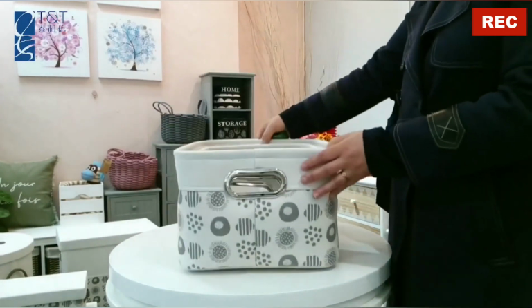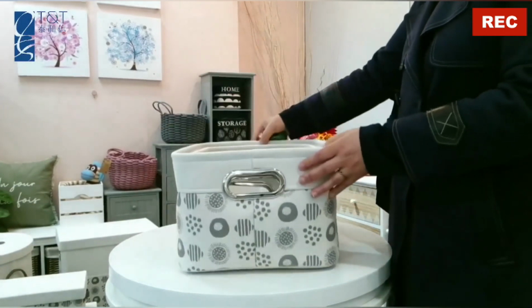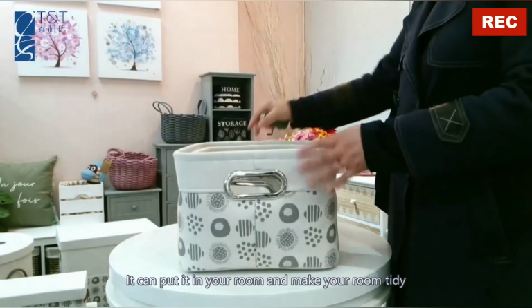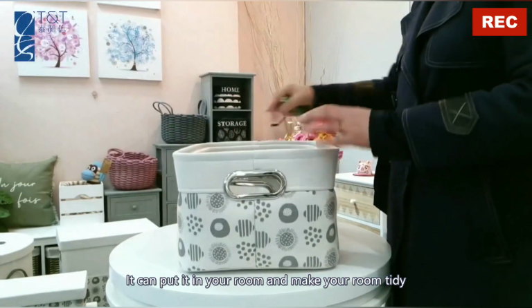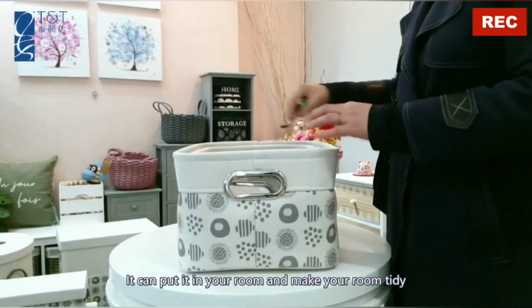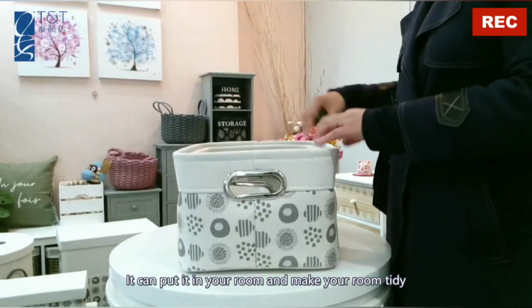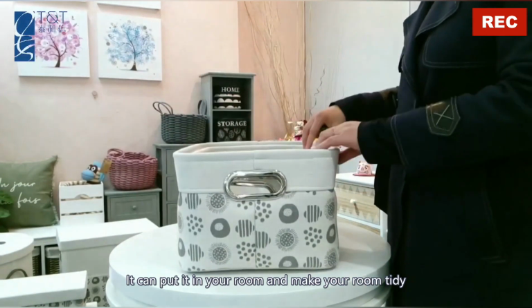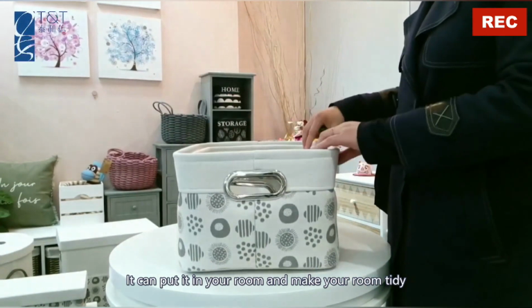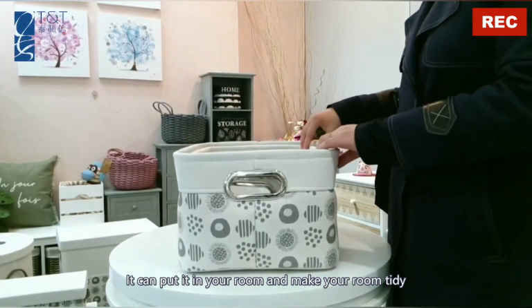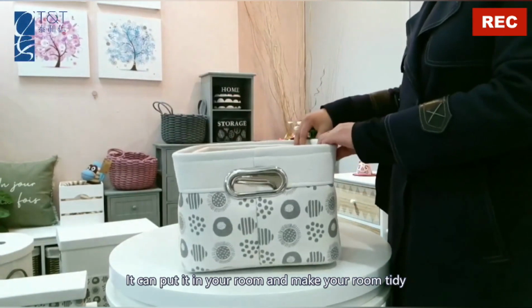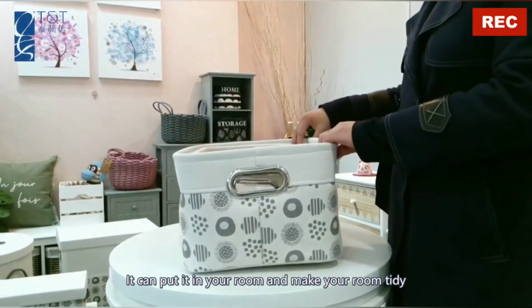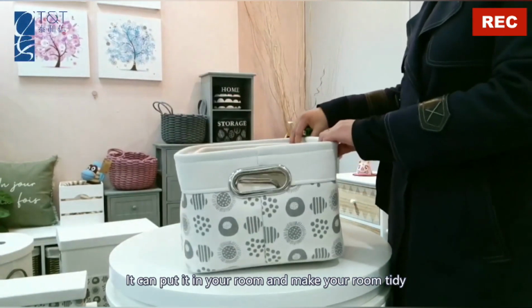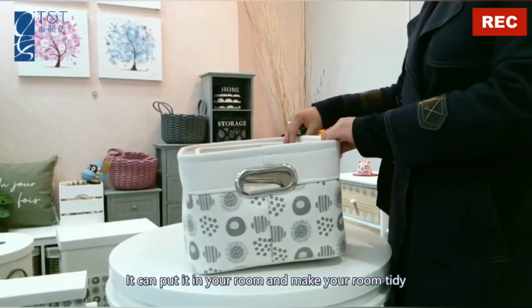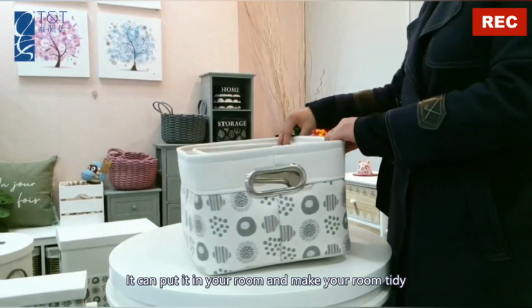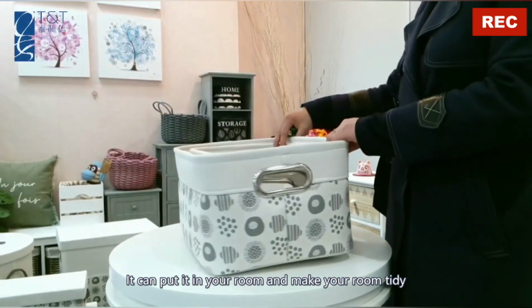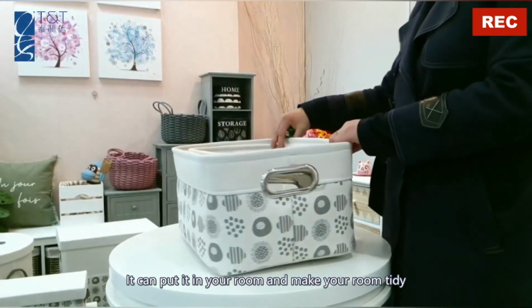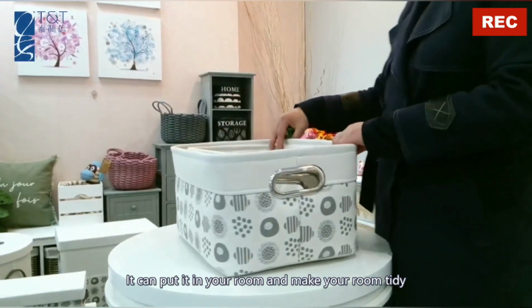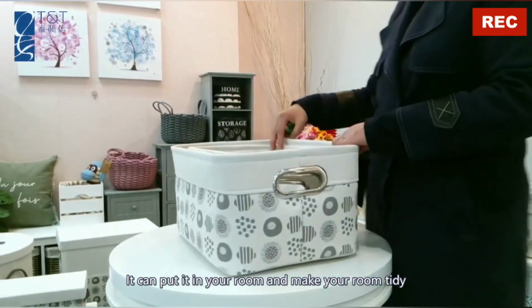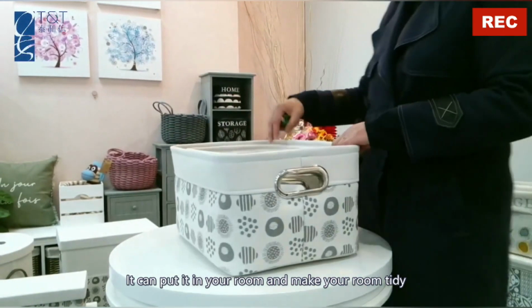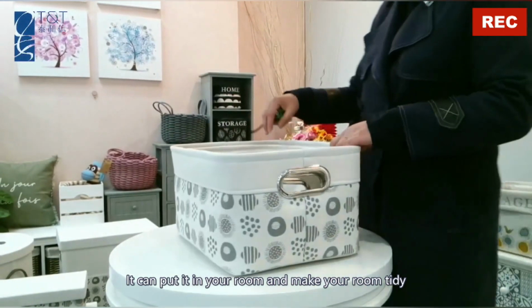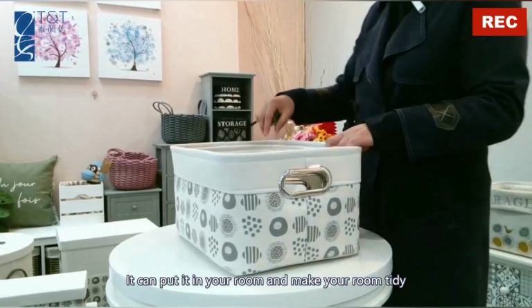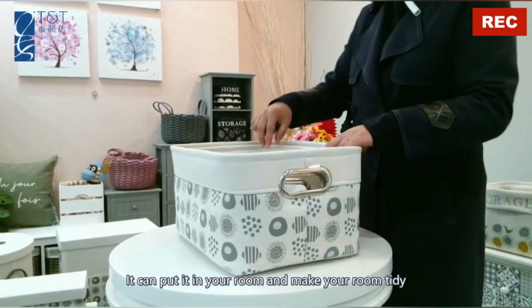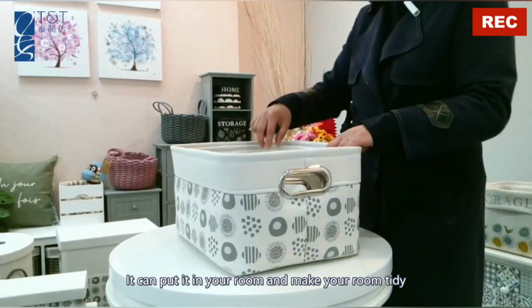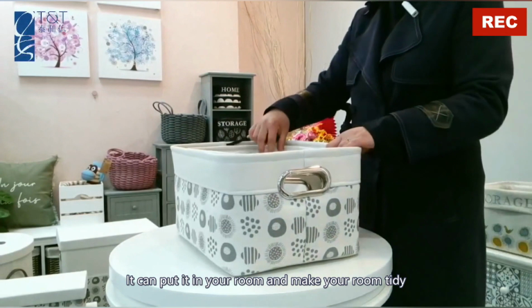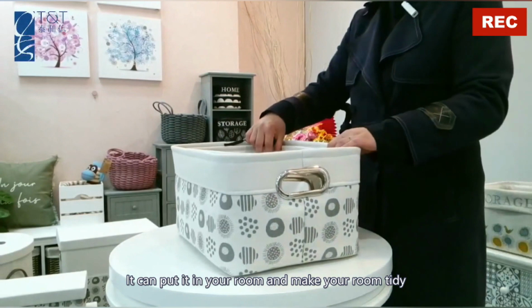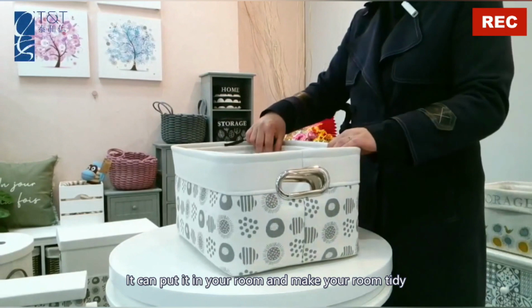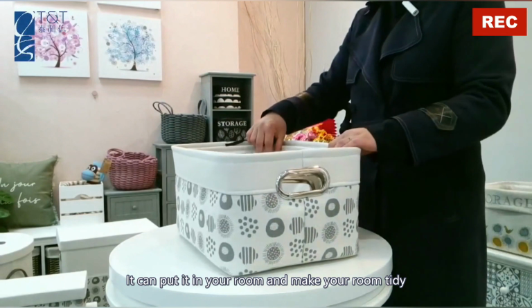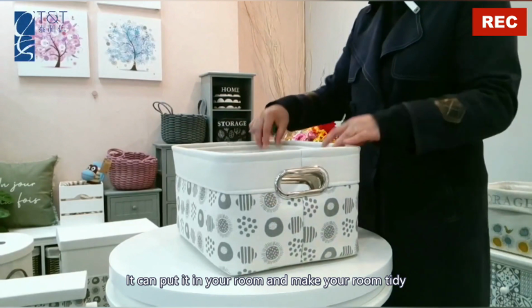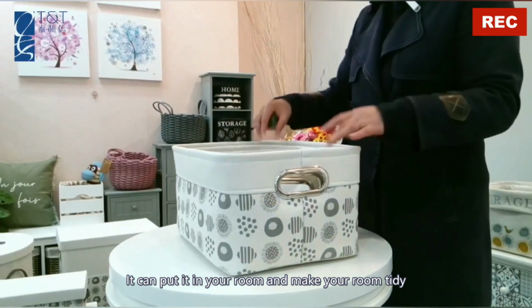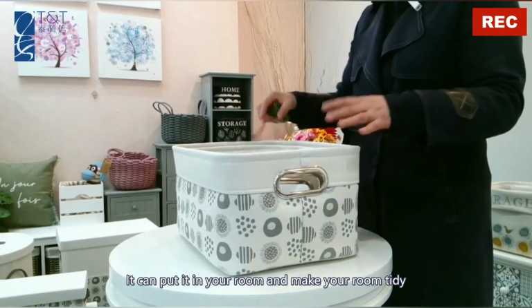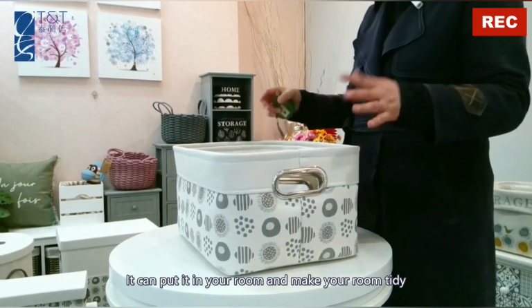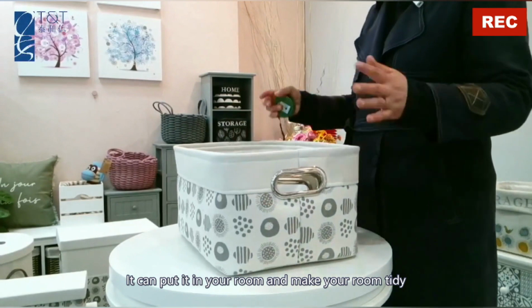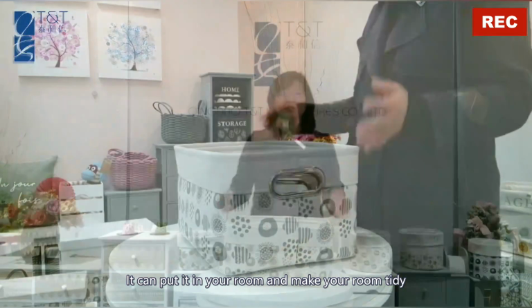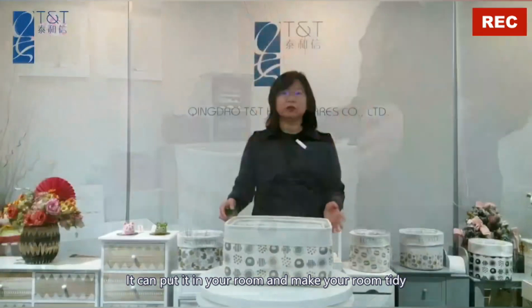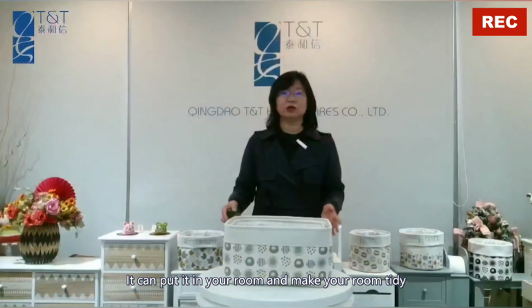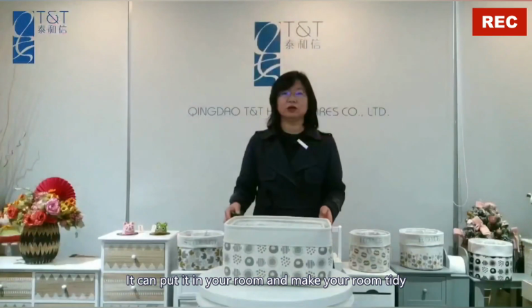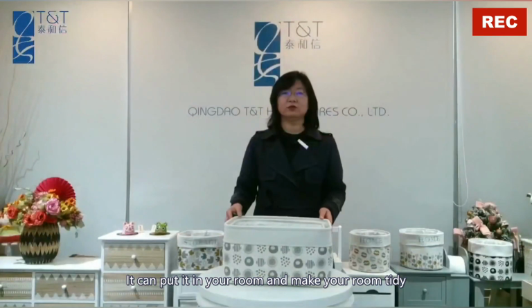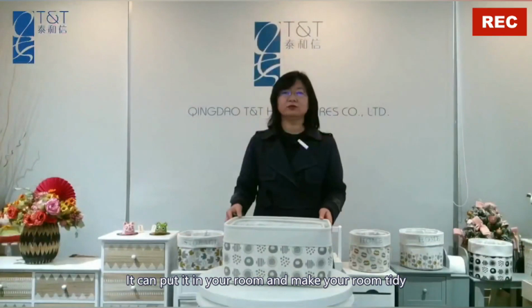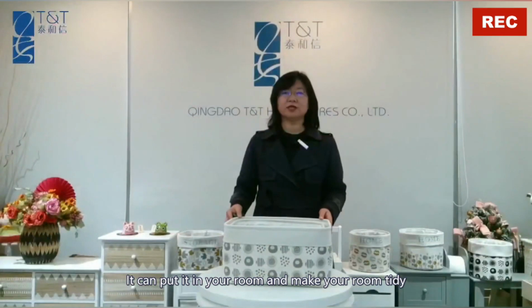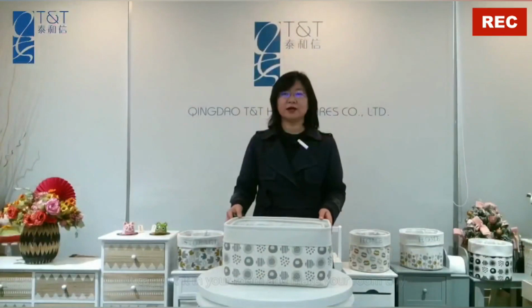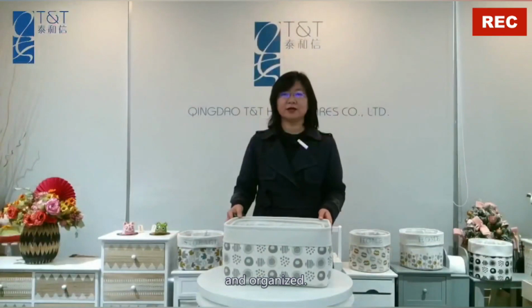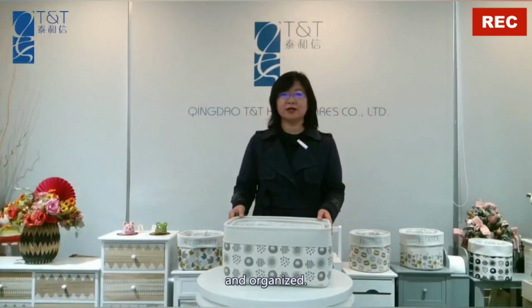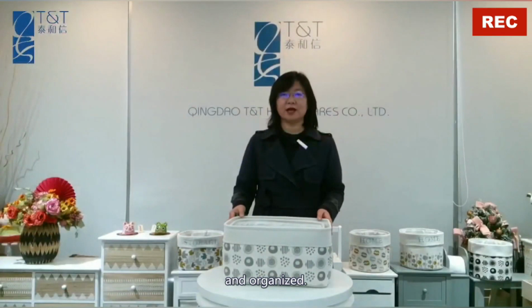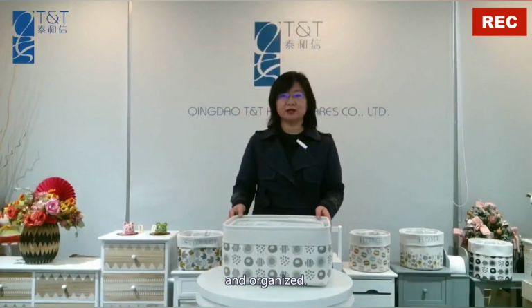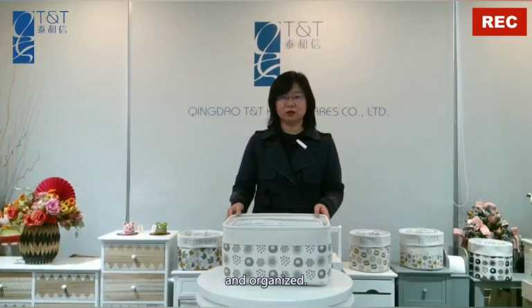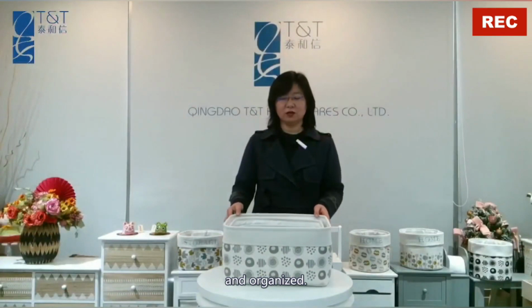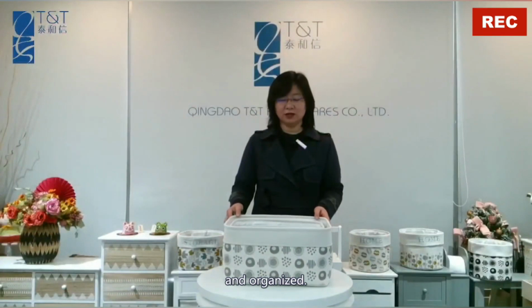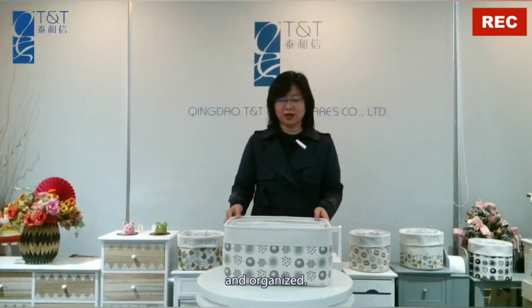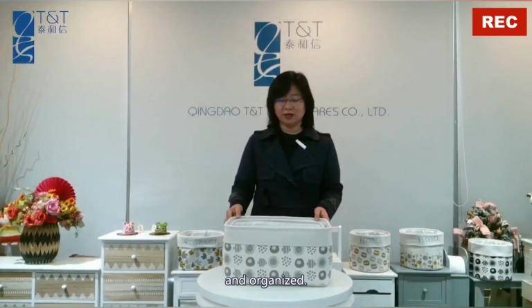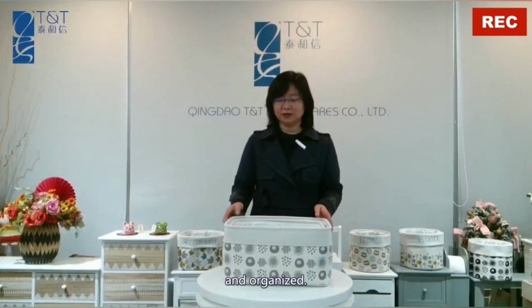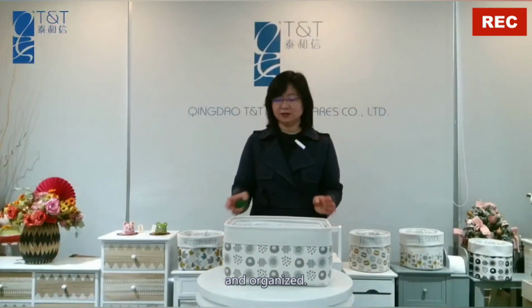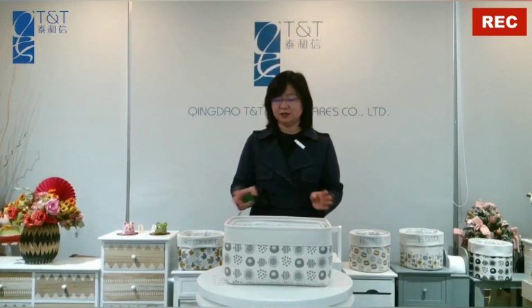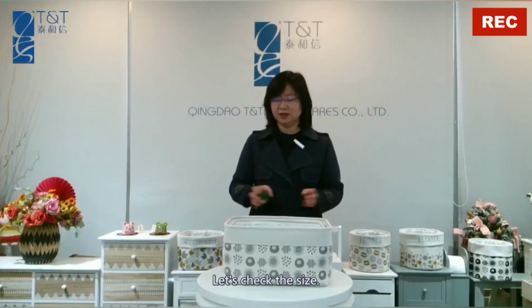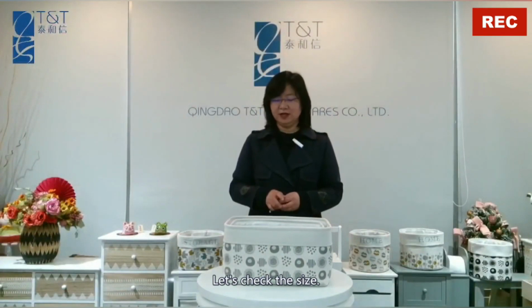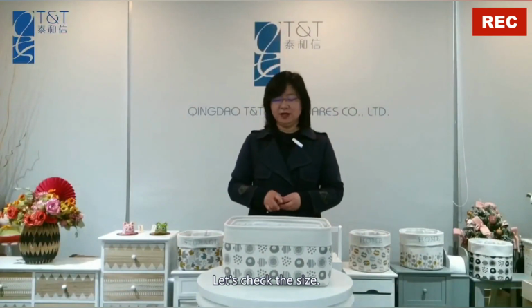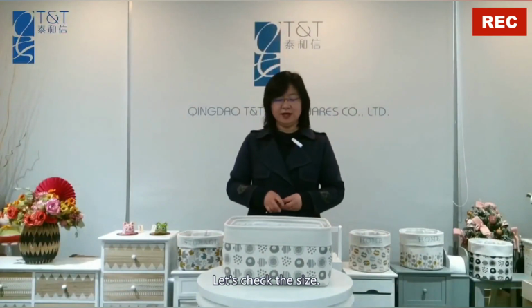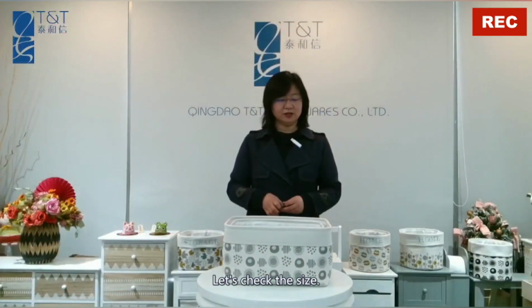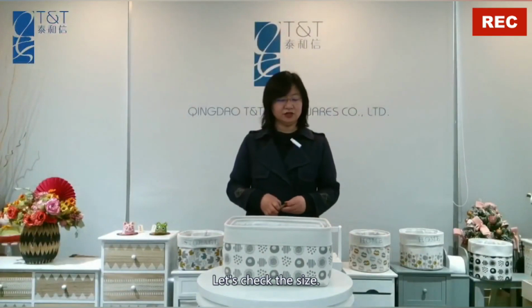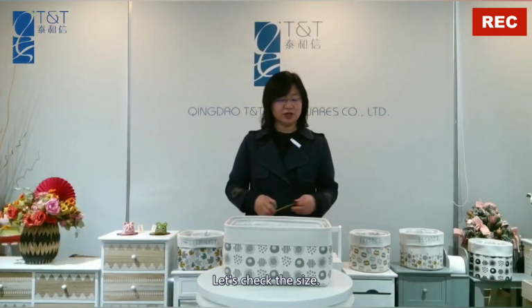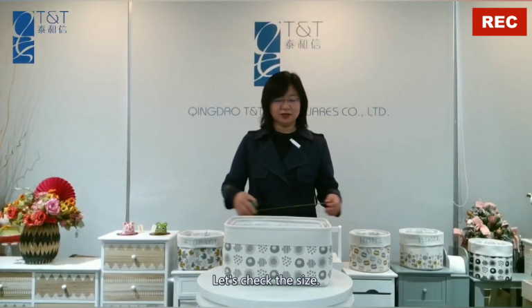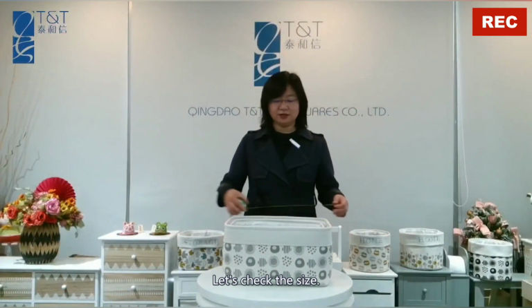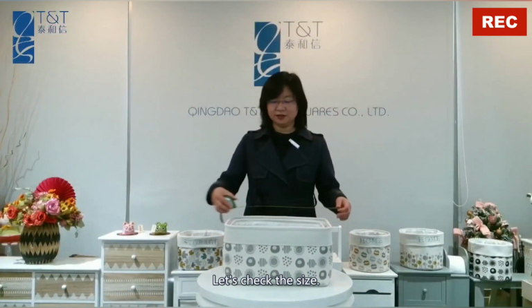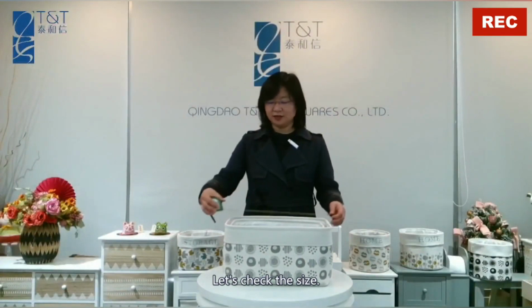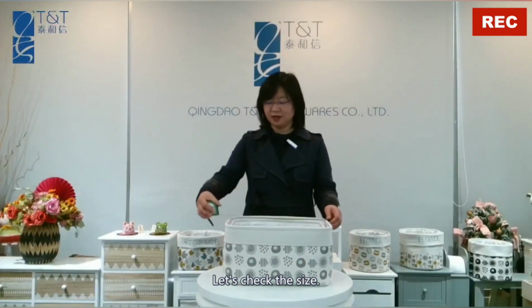It can be placed in your room to make your room tidy and organized. Let's check the size.